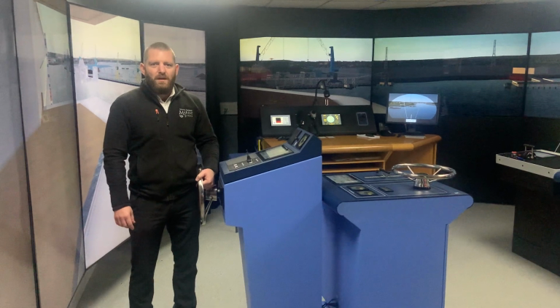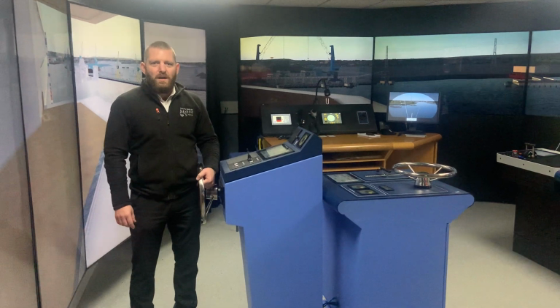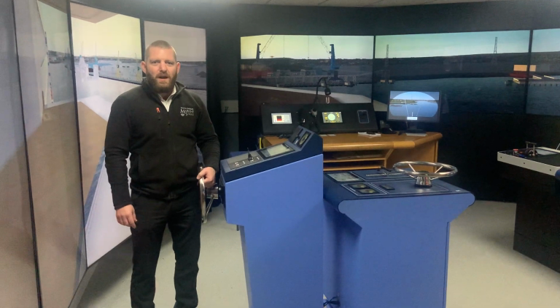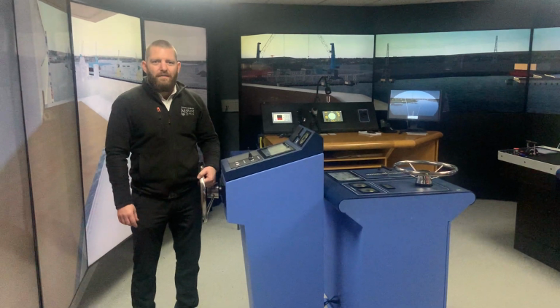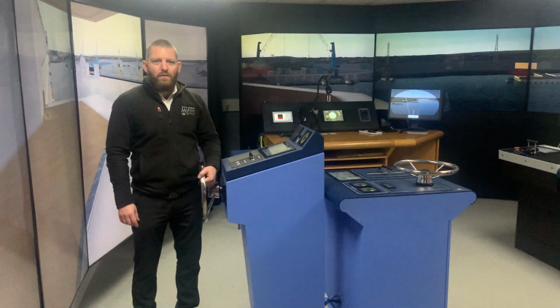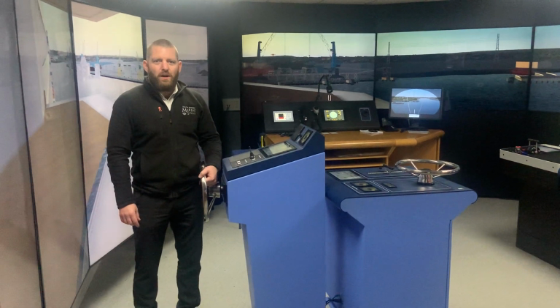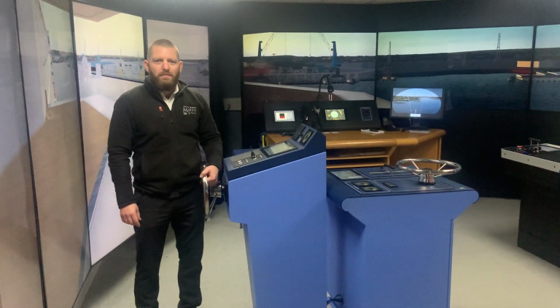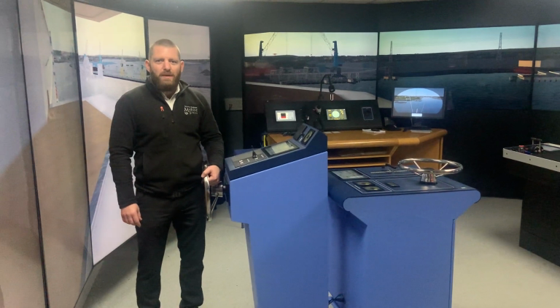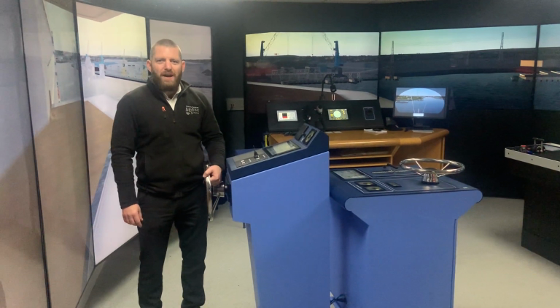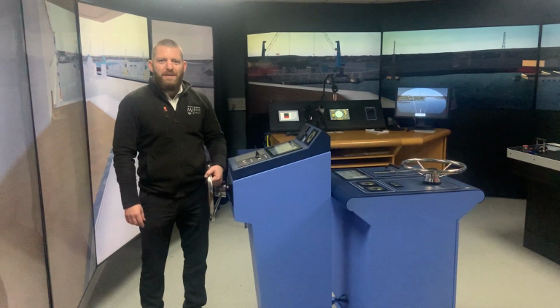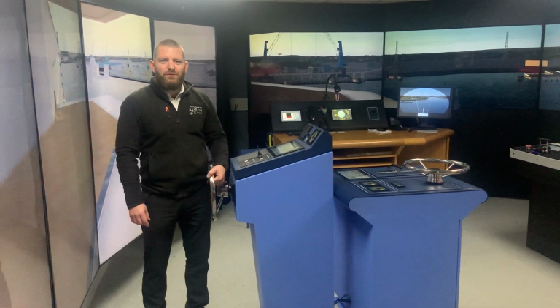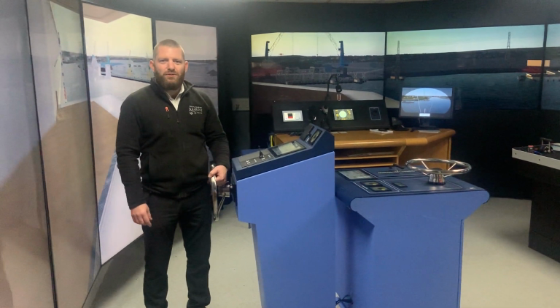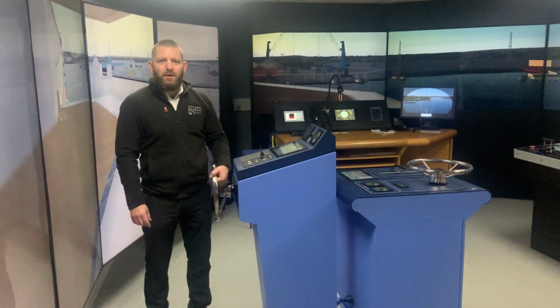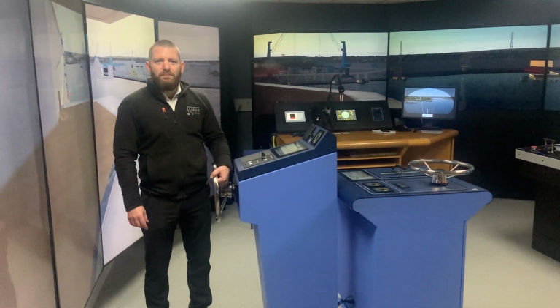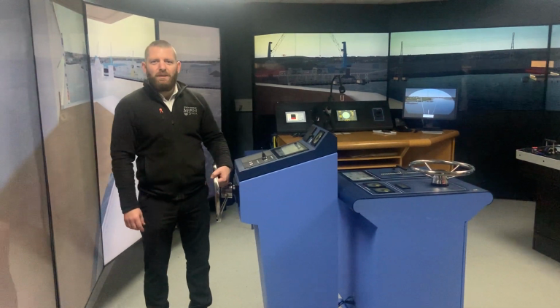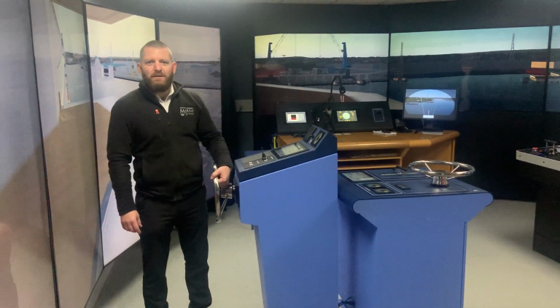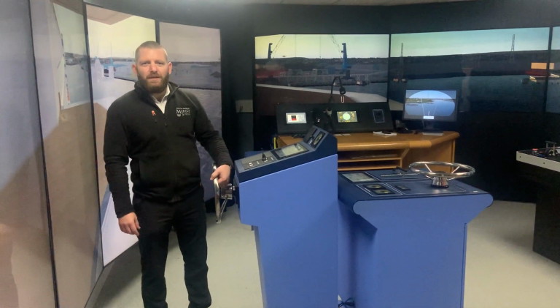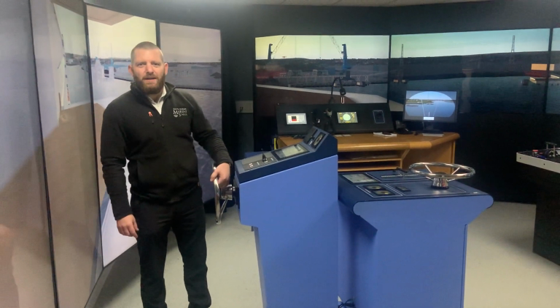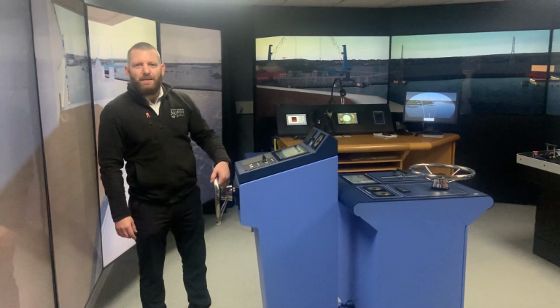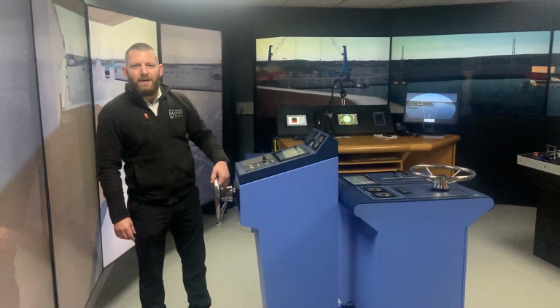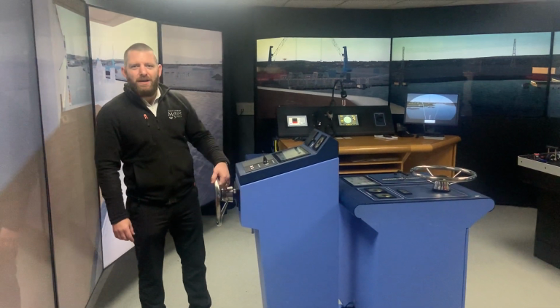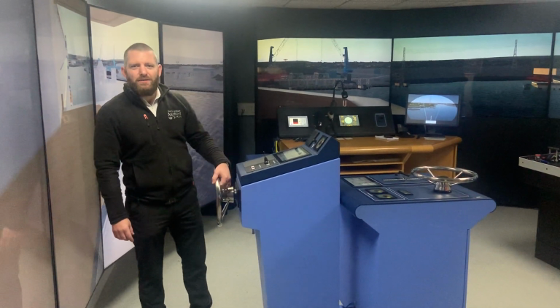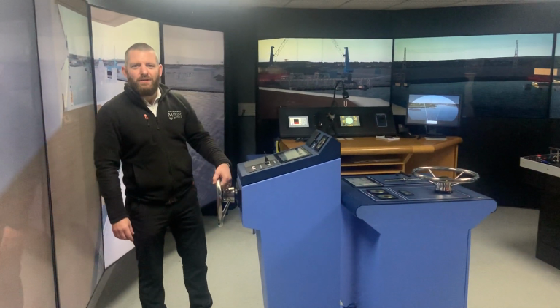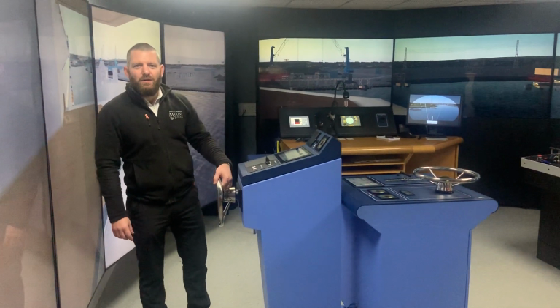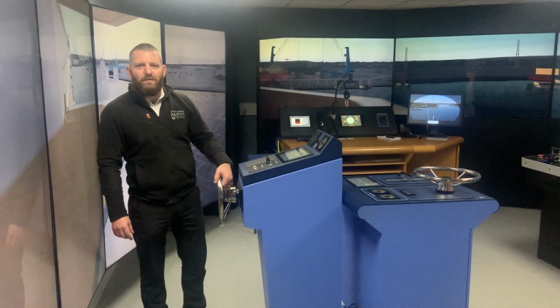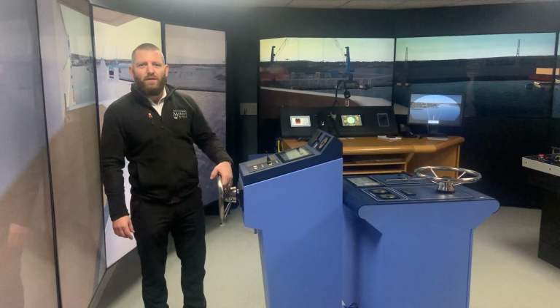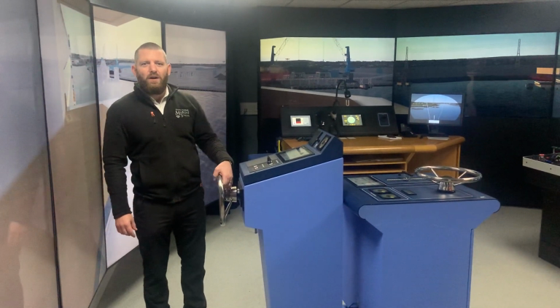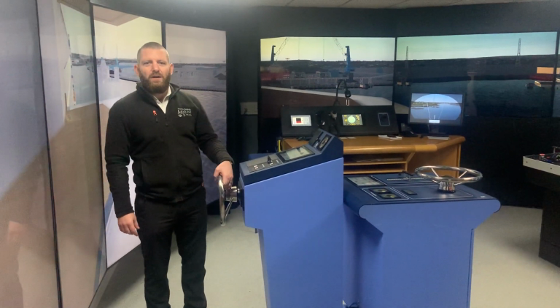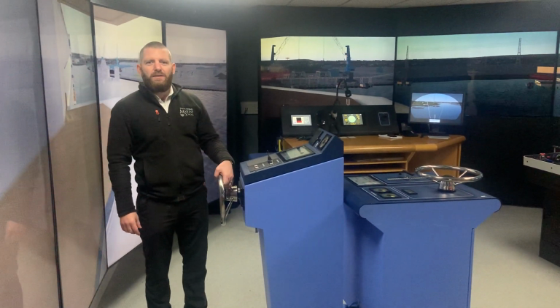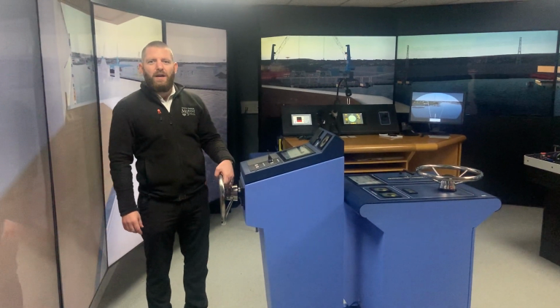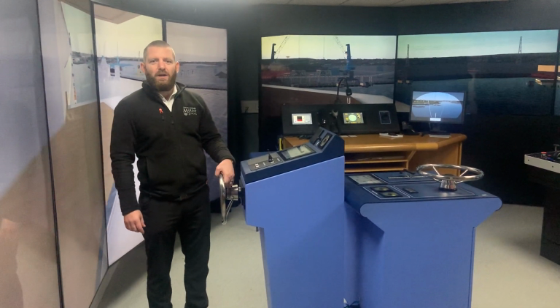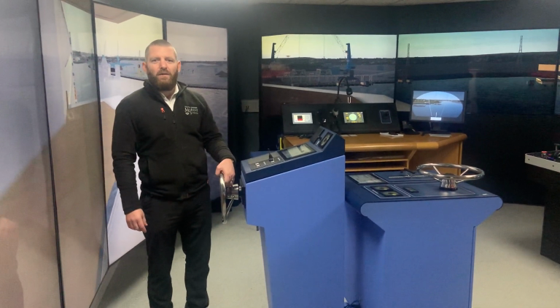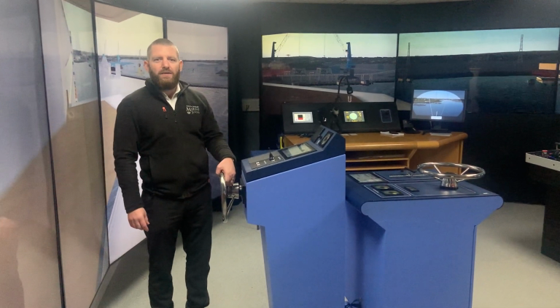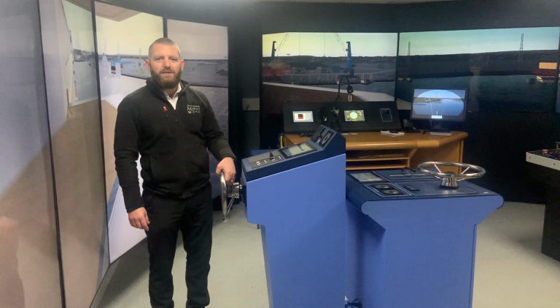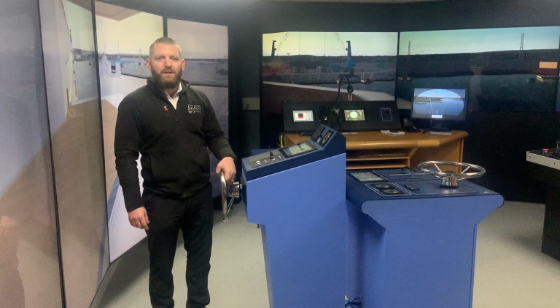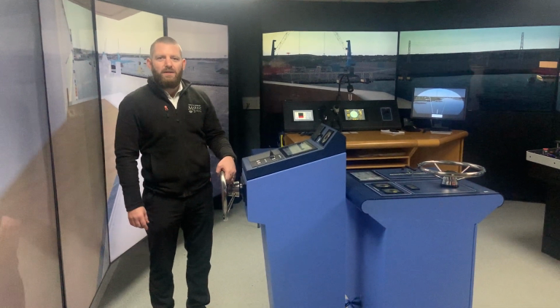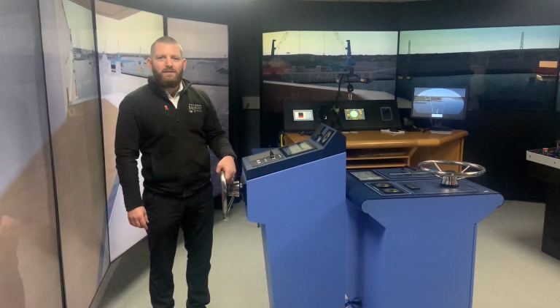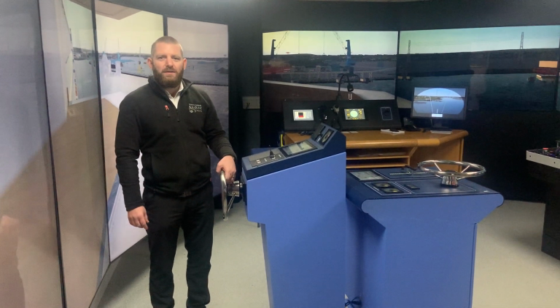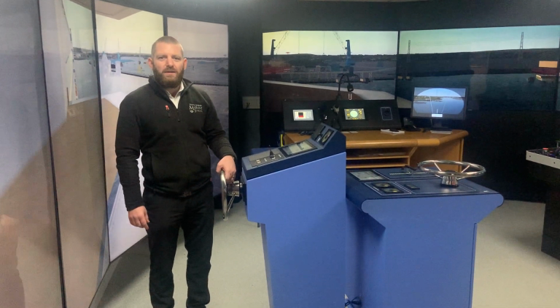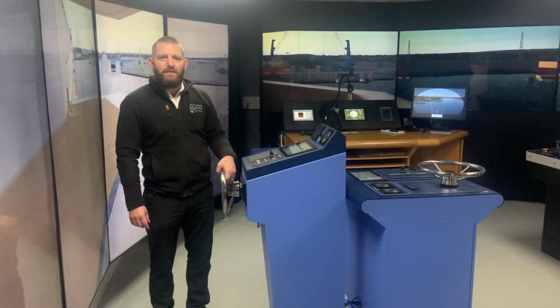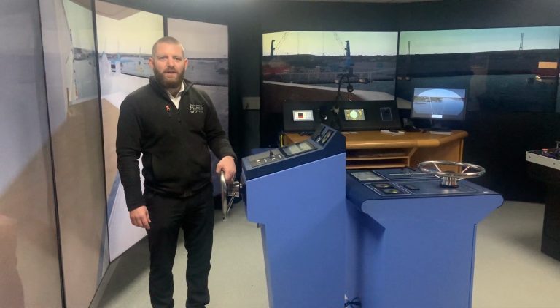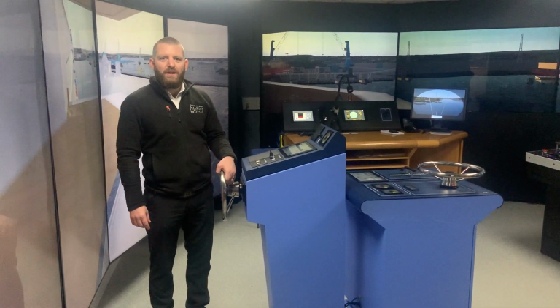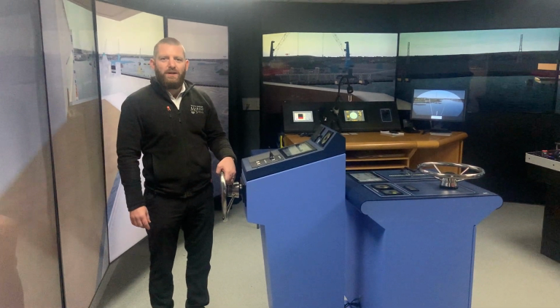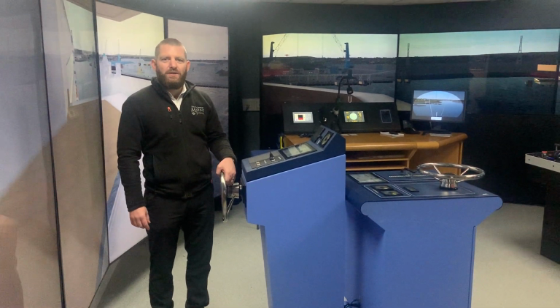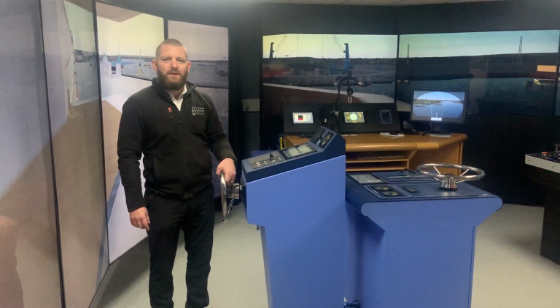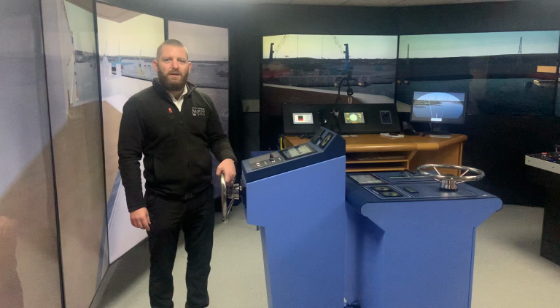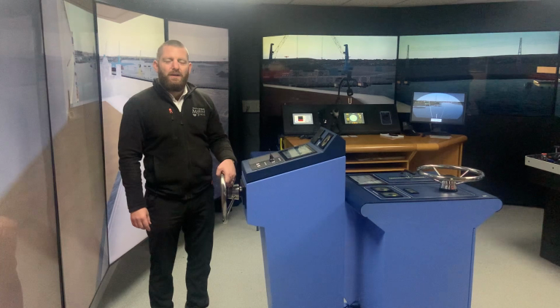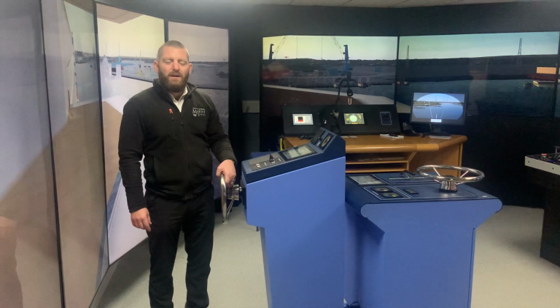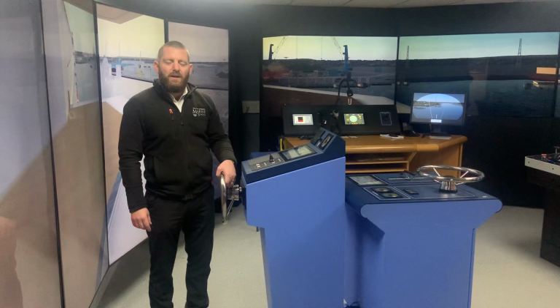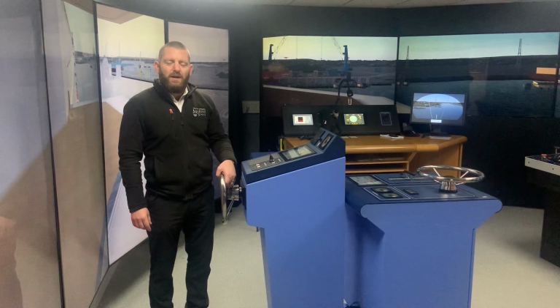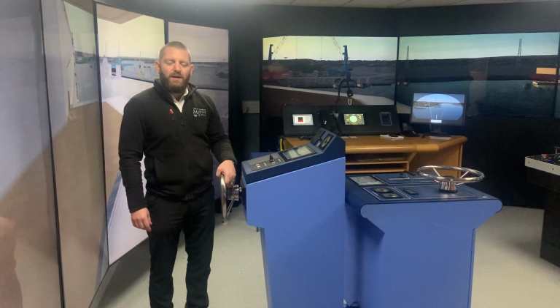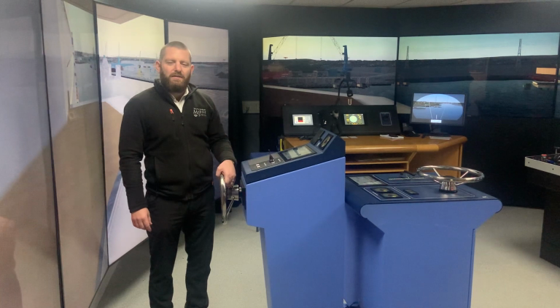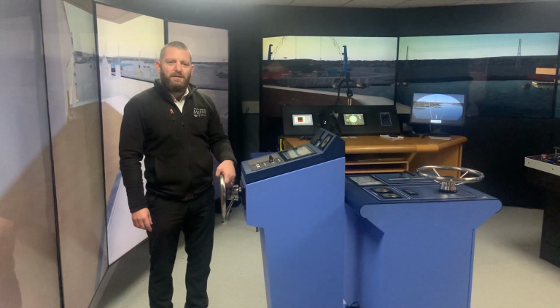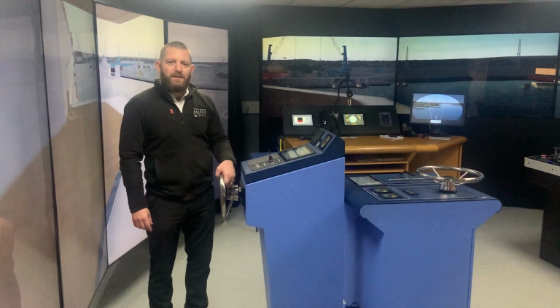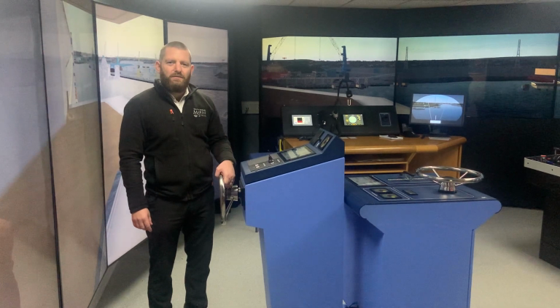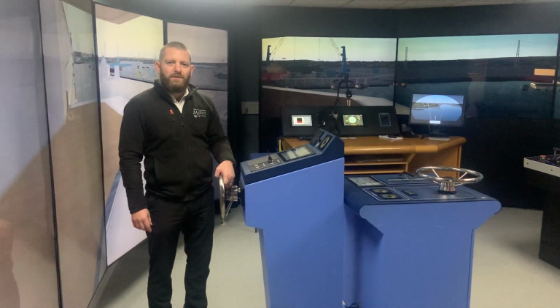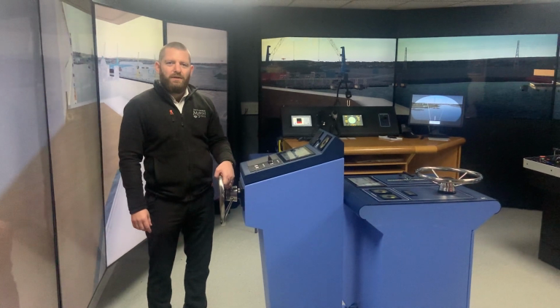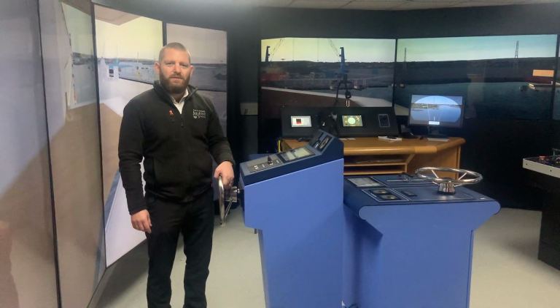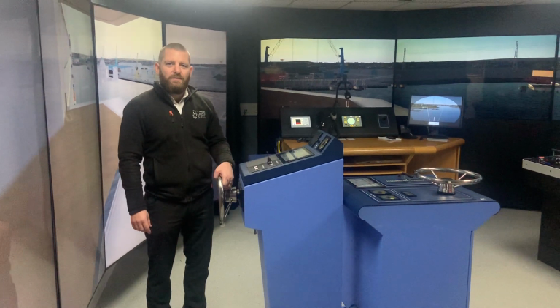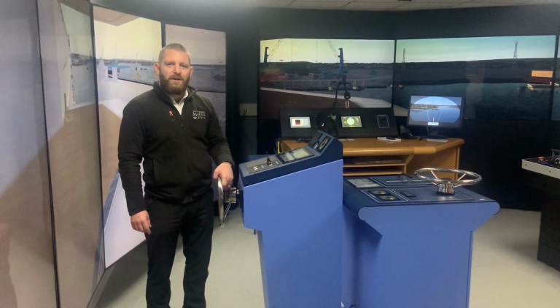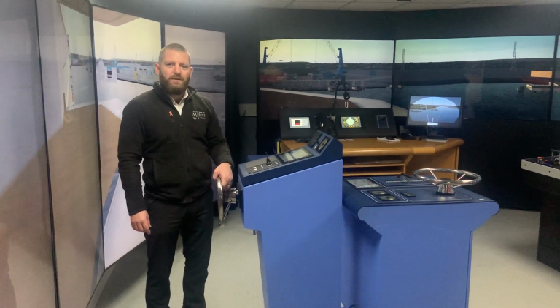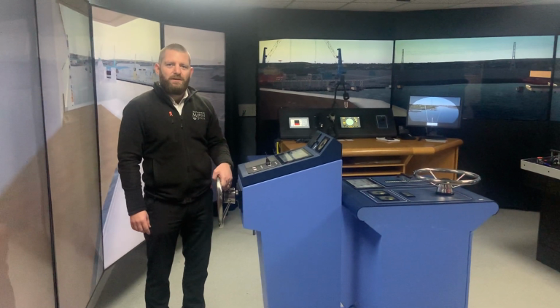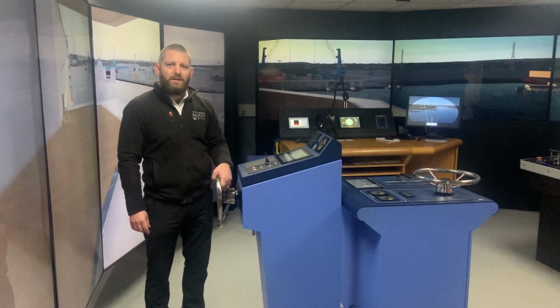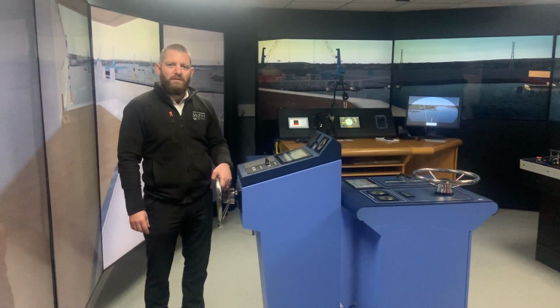Hi everyone, my name is John Milner and I'm the head of school for deck officer certification here at South Shields Marine School.